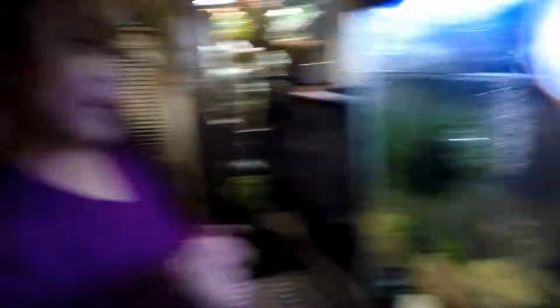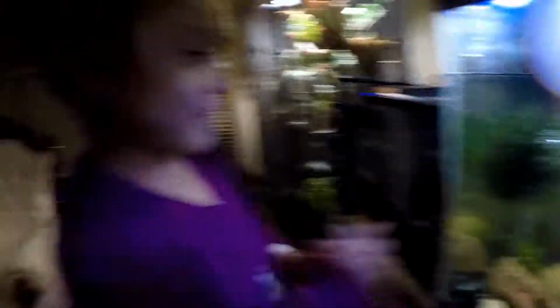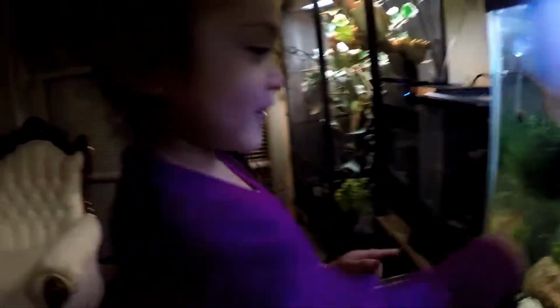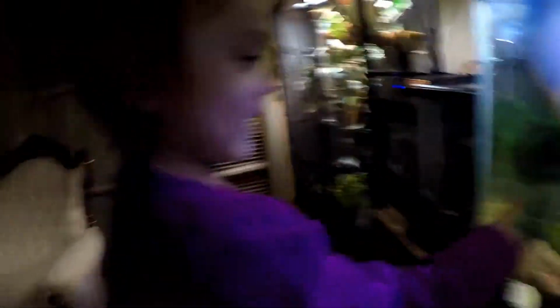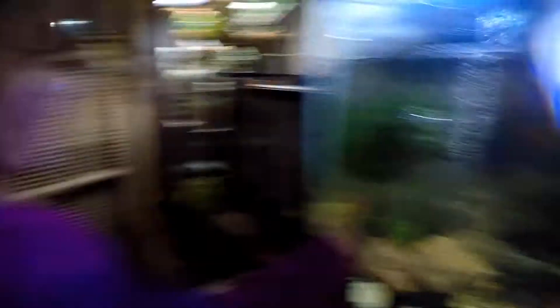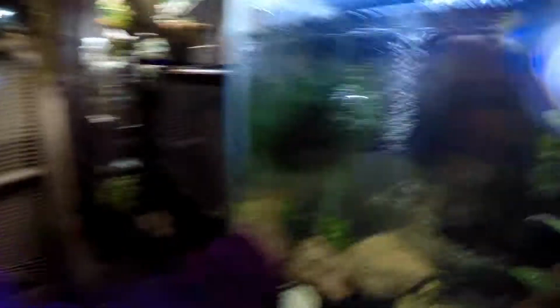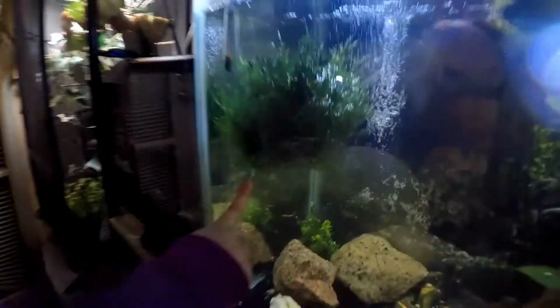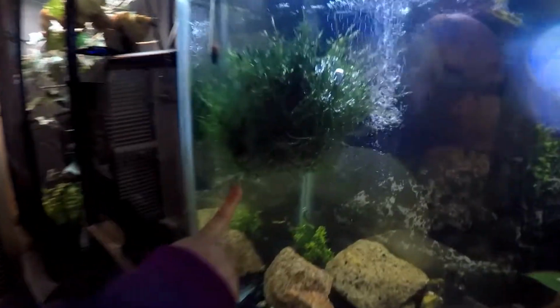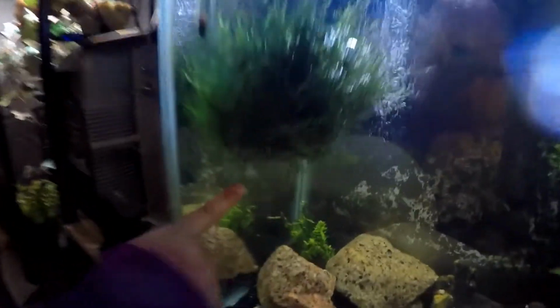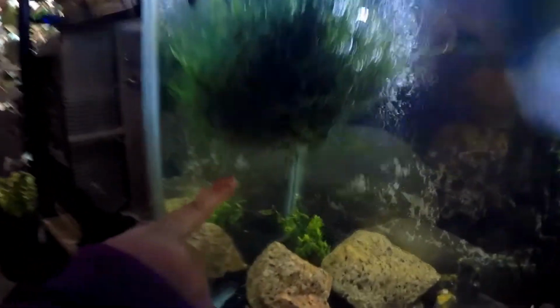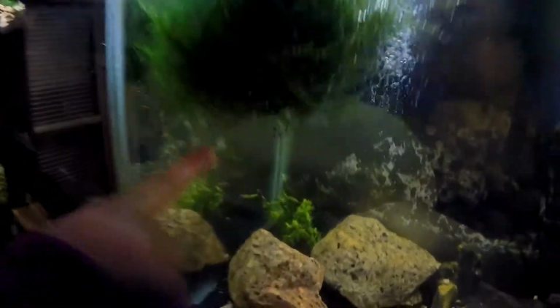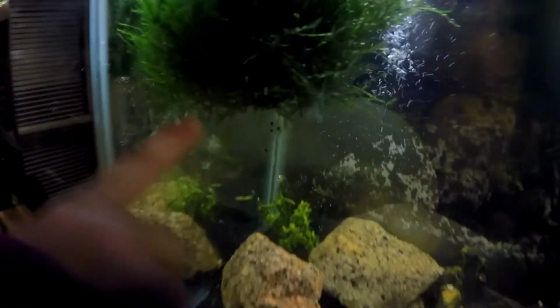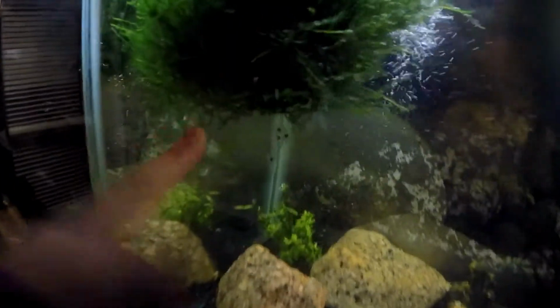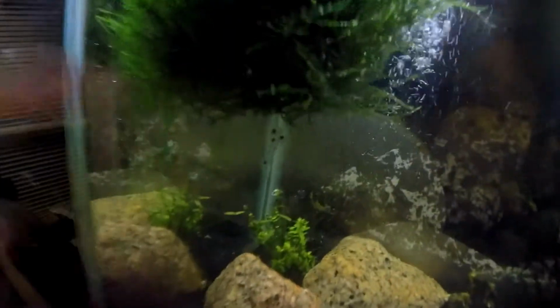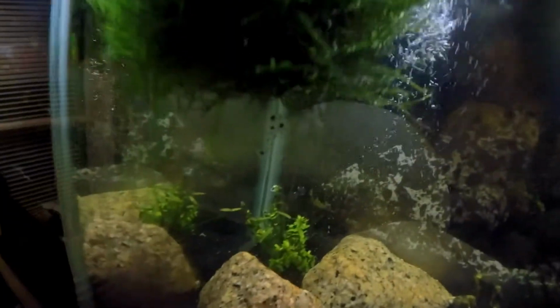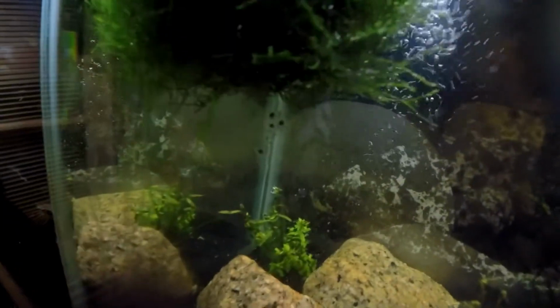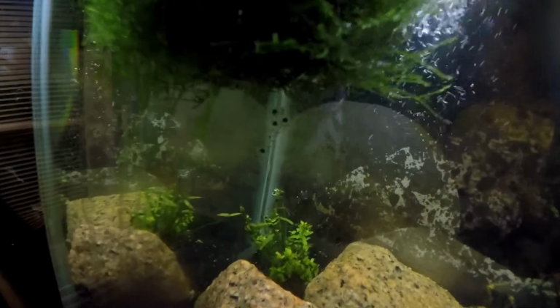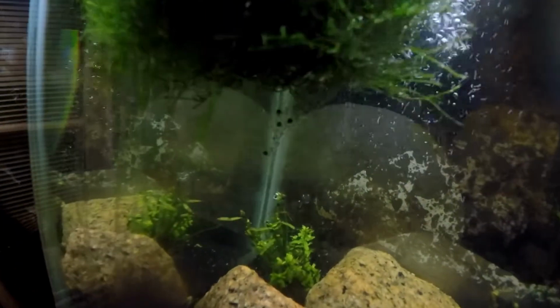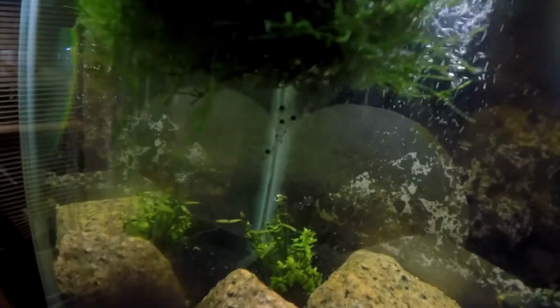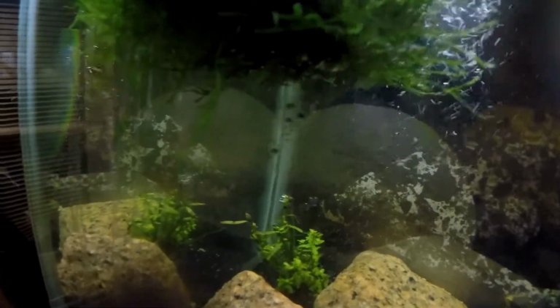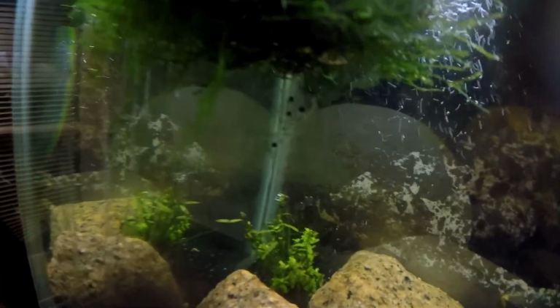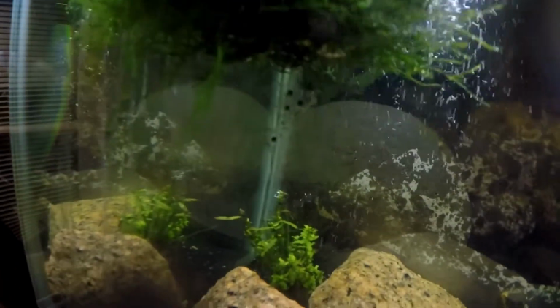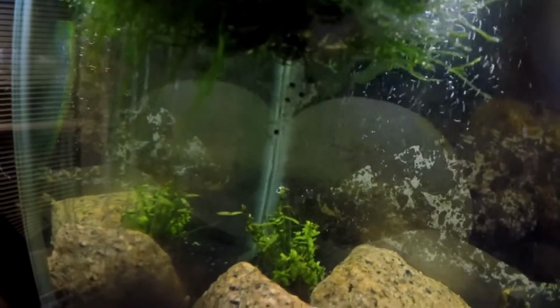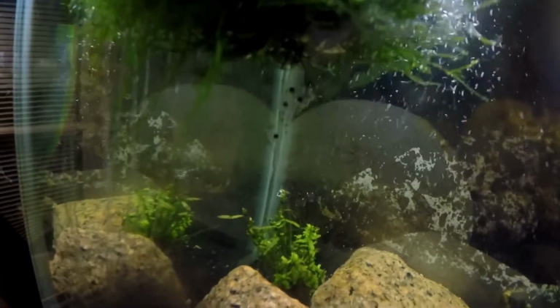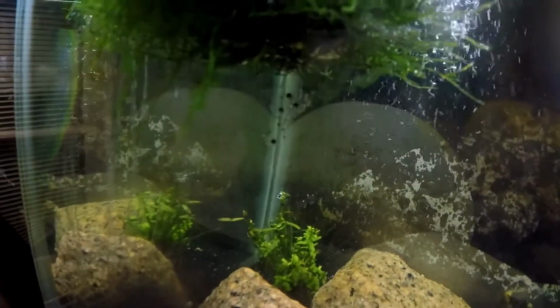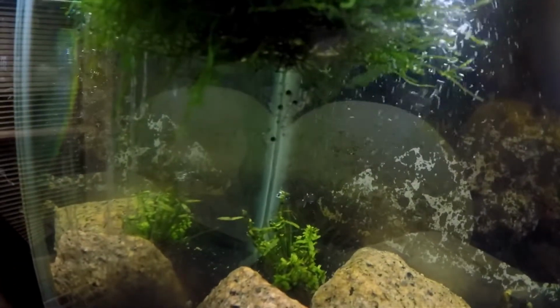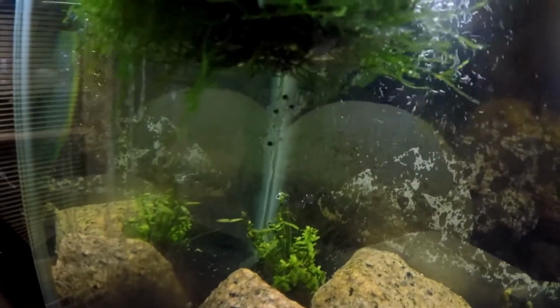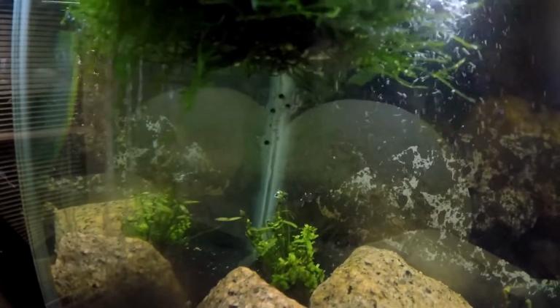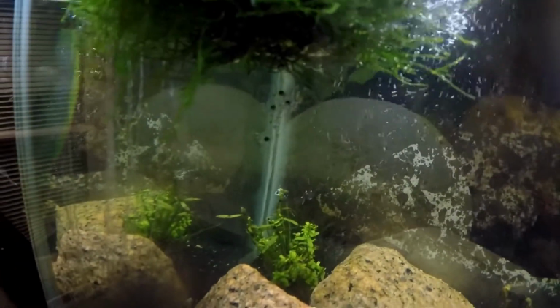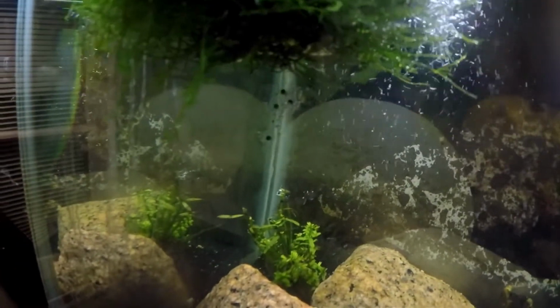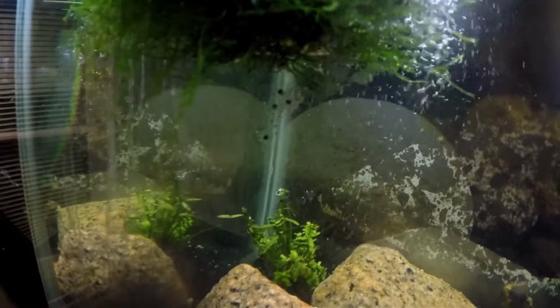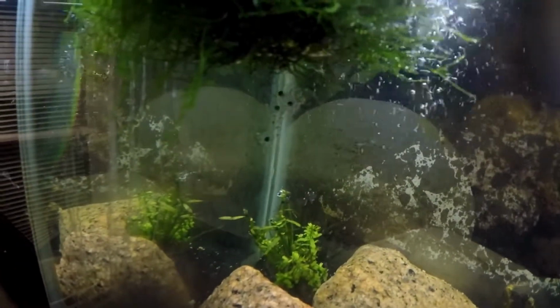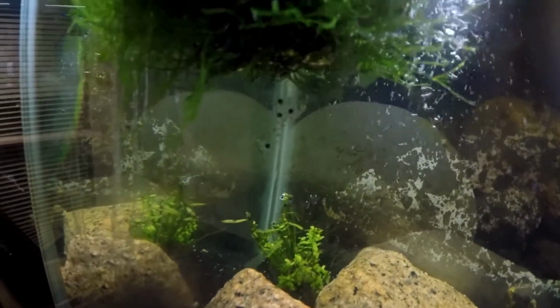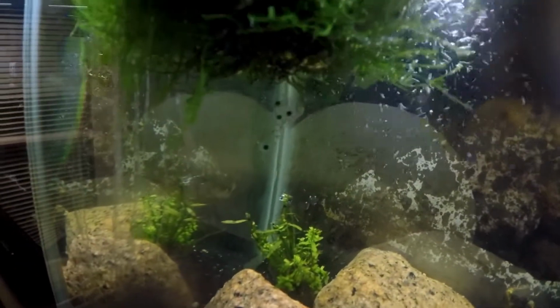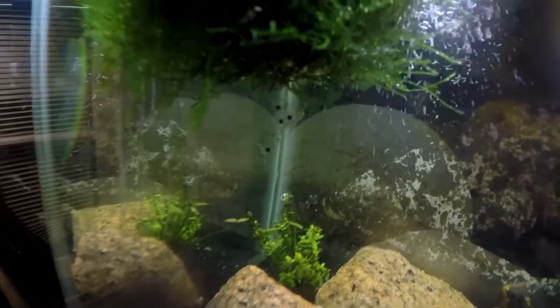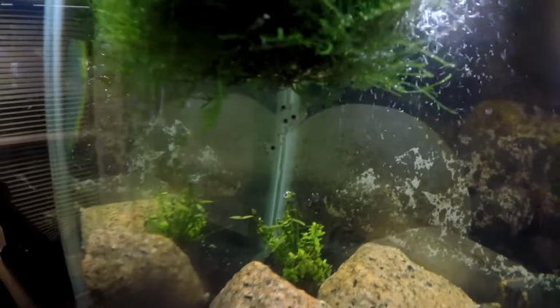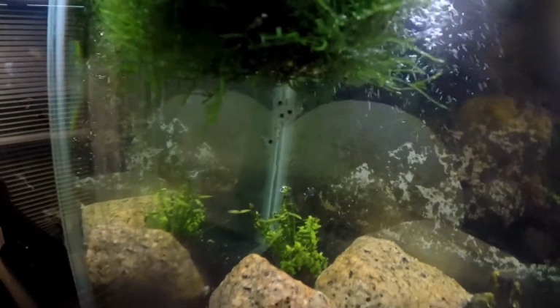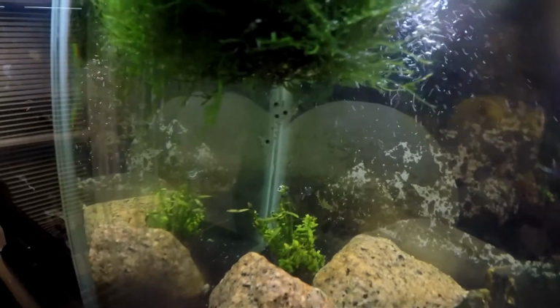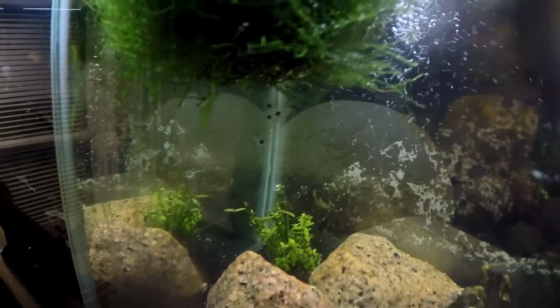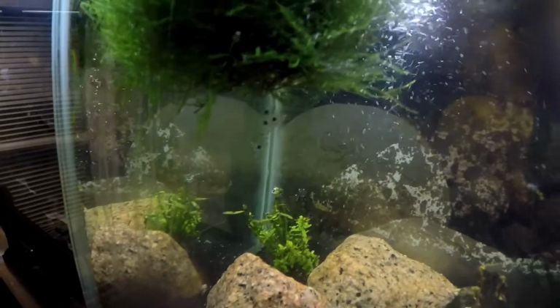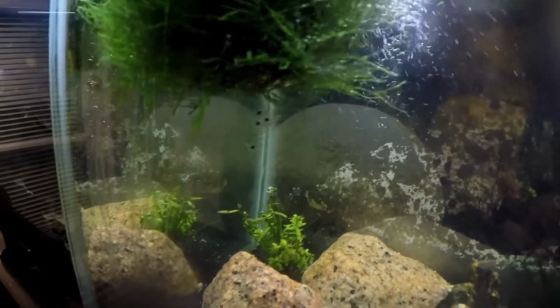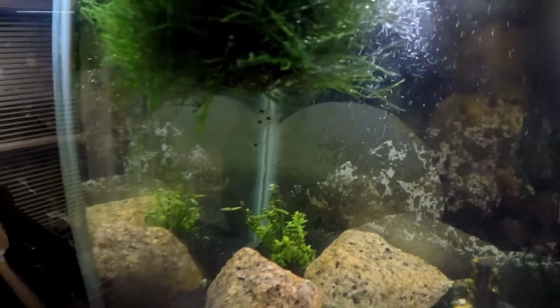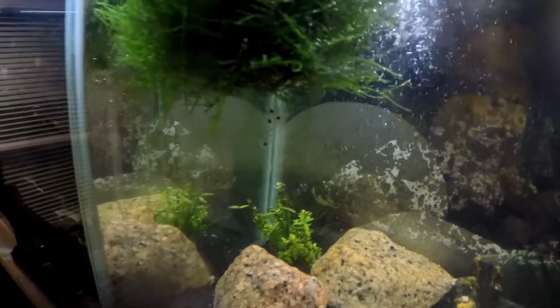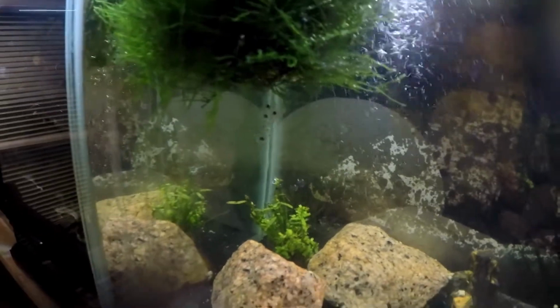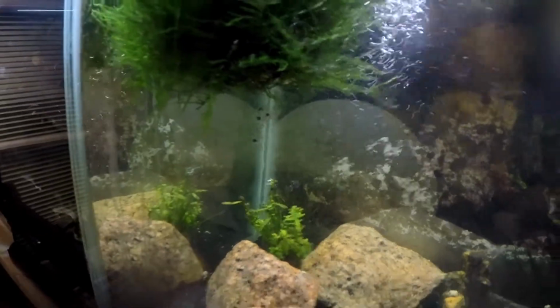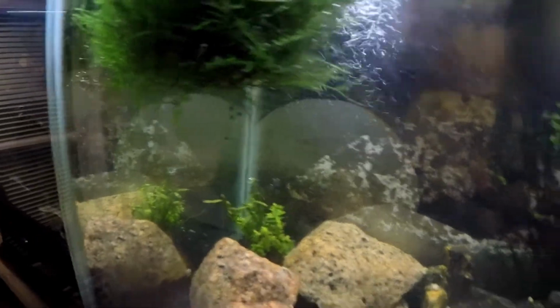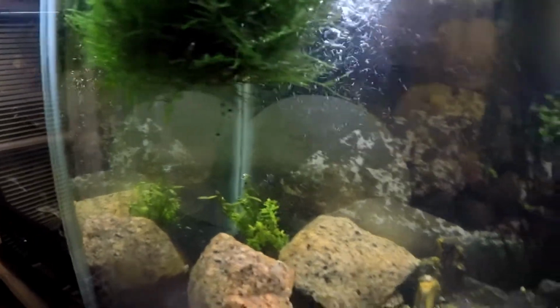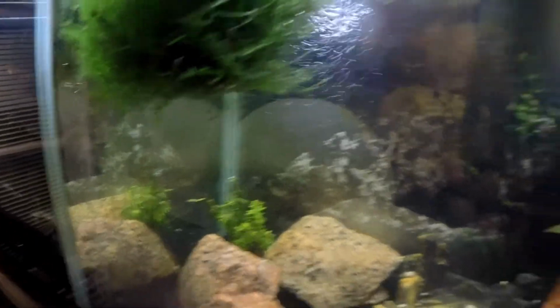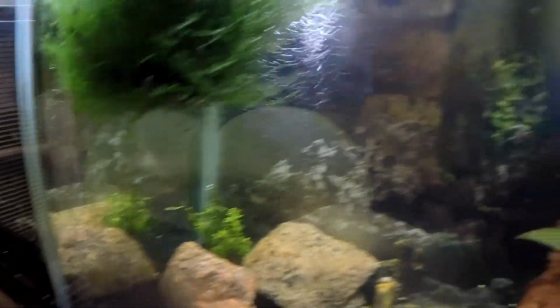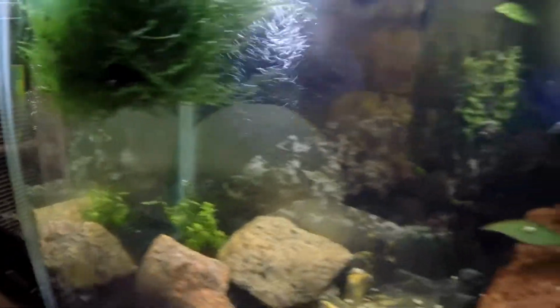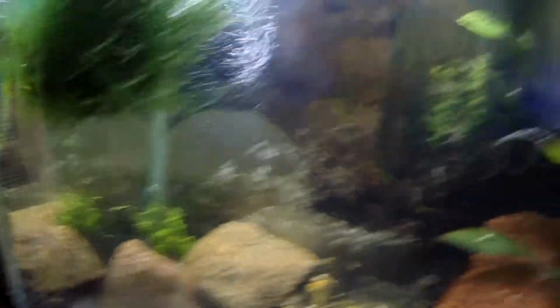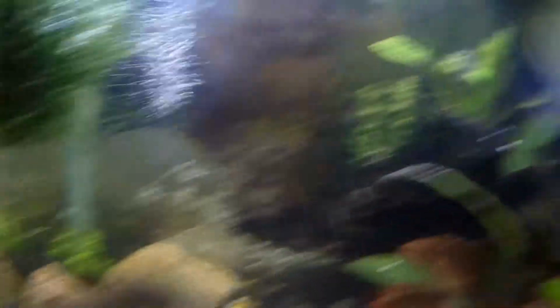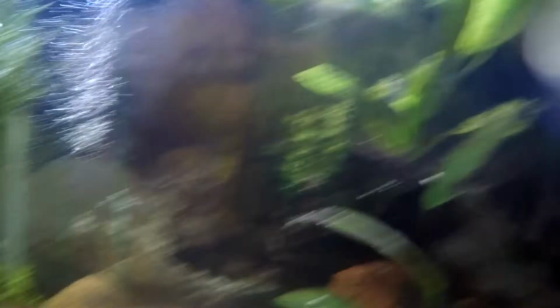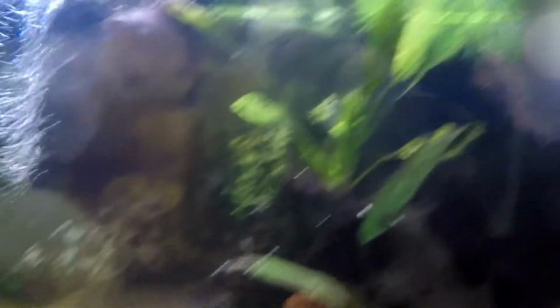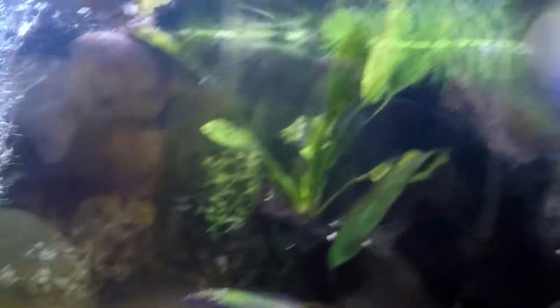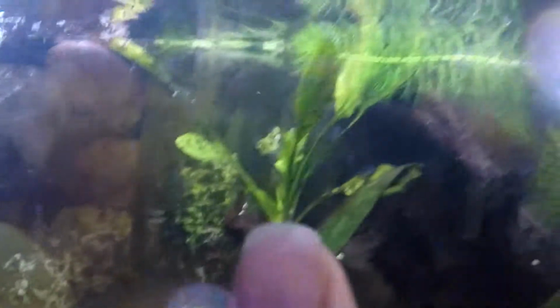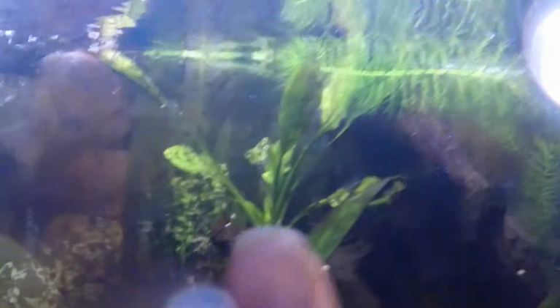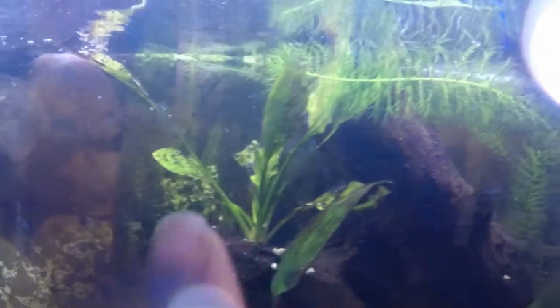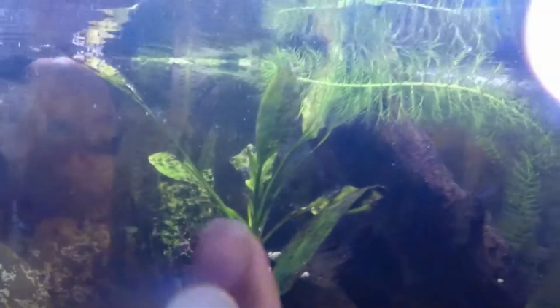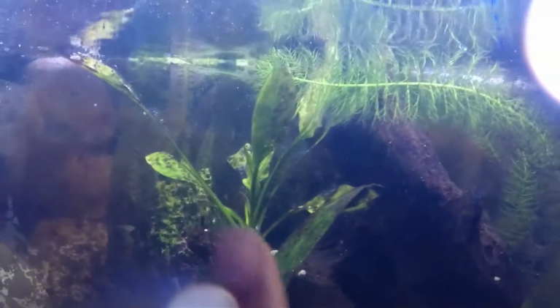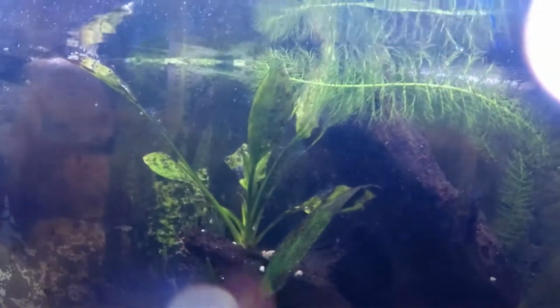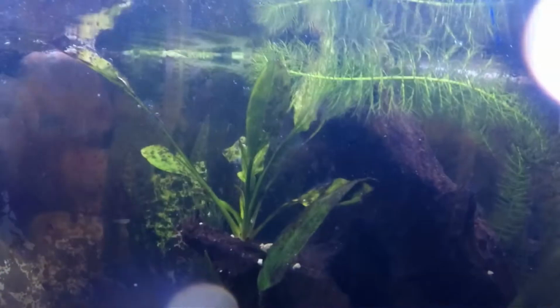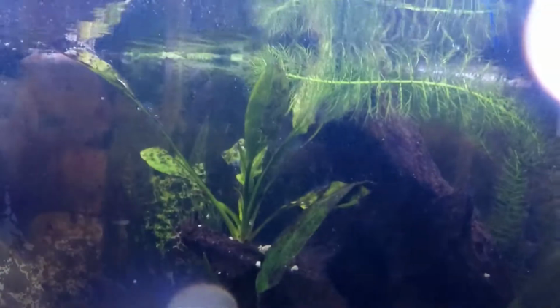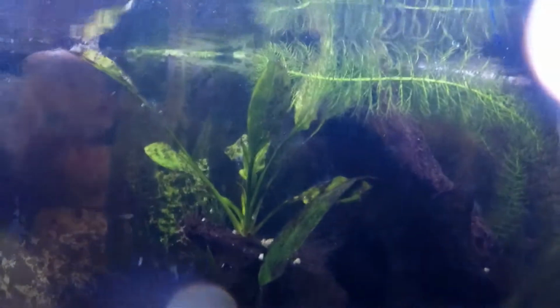Right there. What is it? It's the babies. It's the babies? Yeah, a bunch of babies. Look at all the babies.